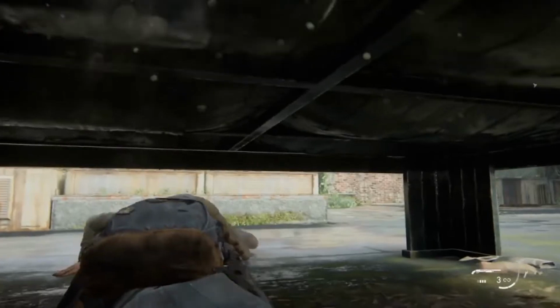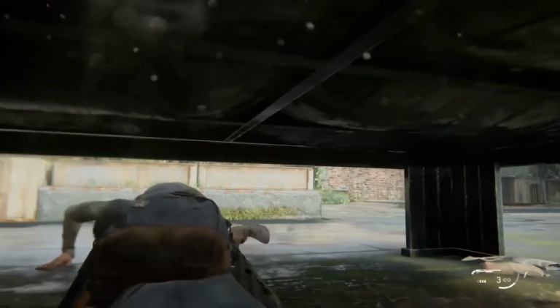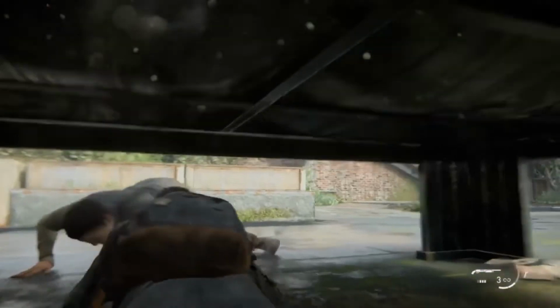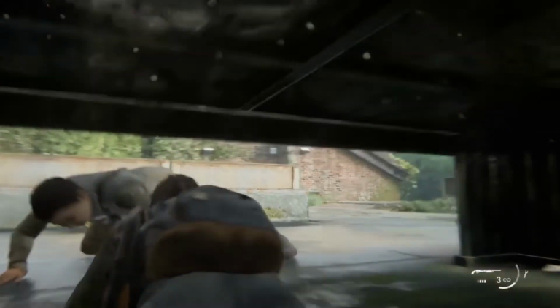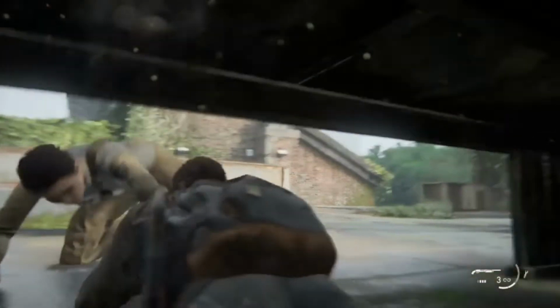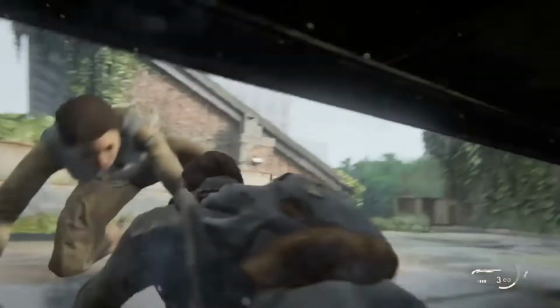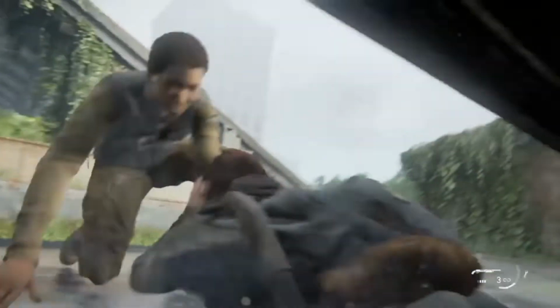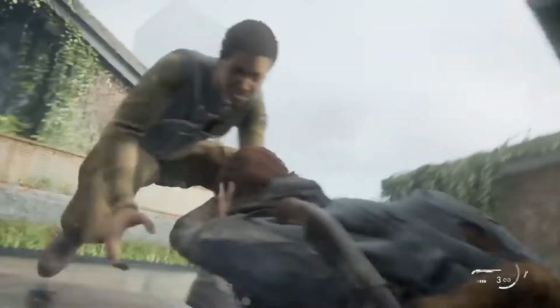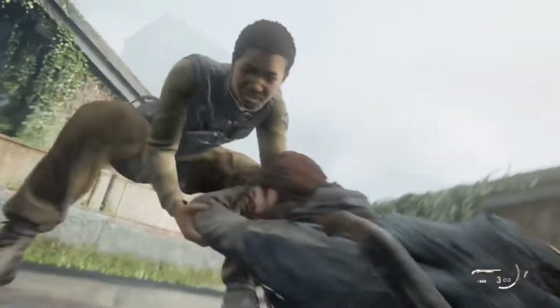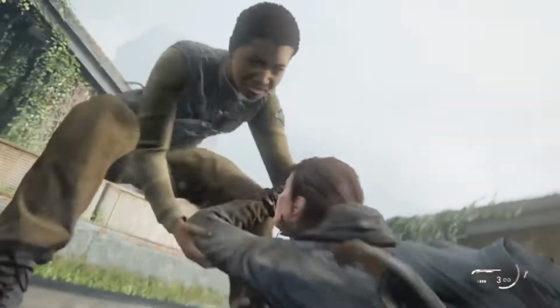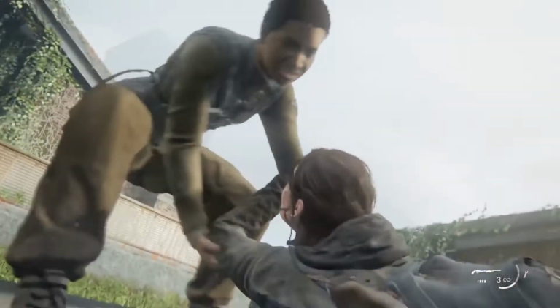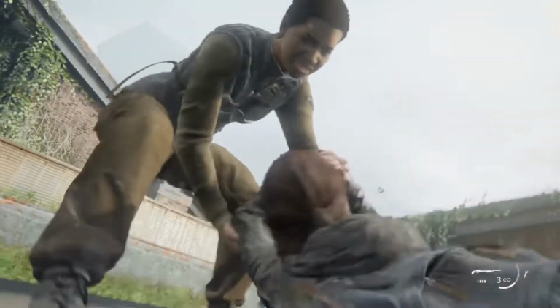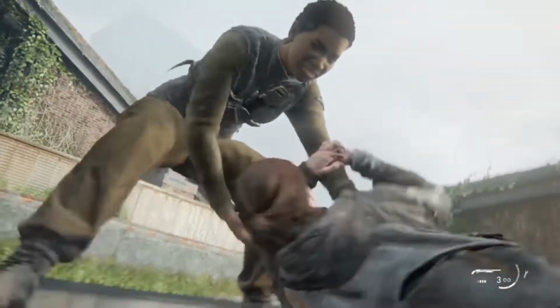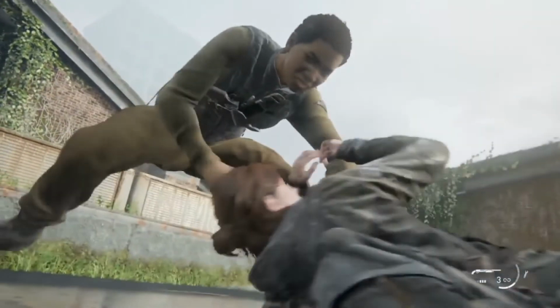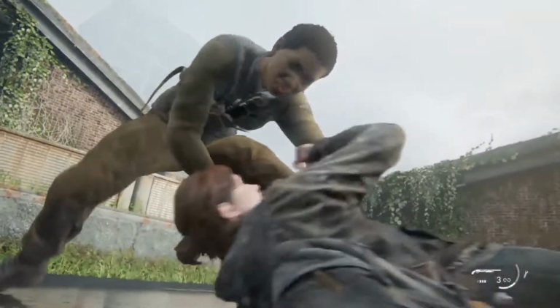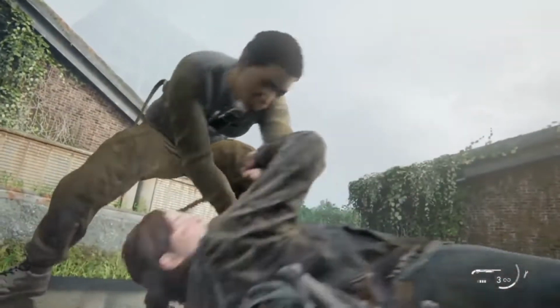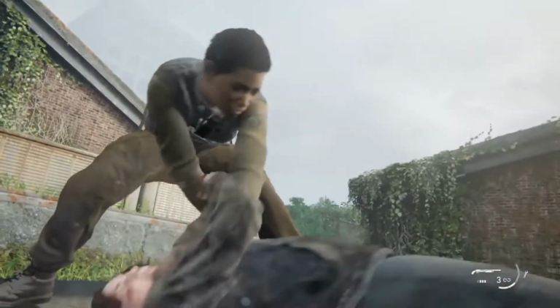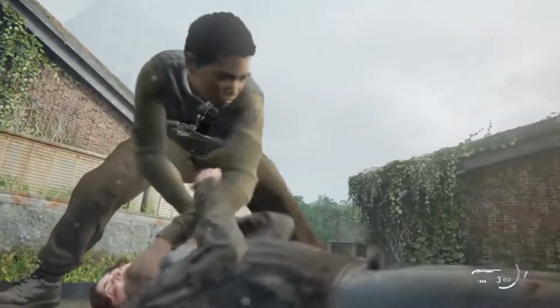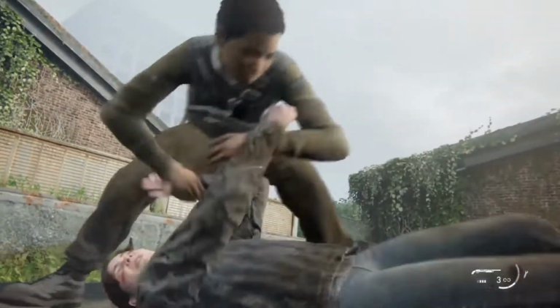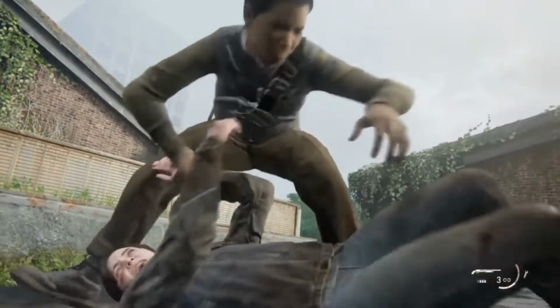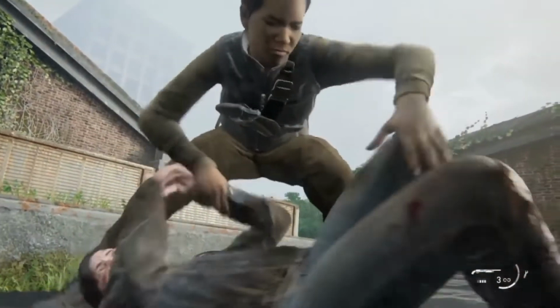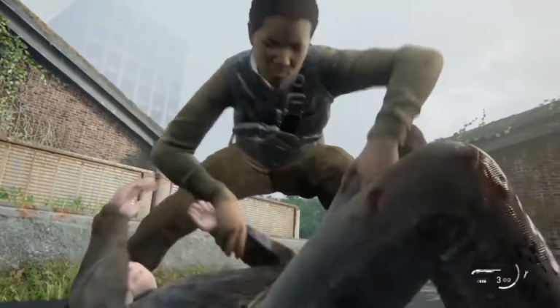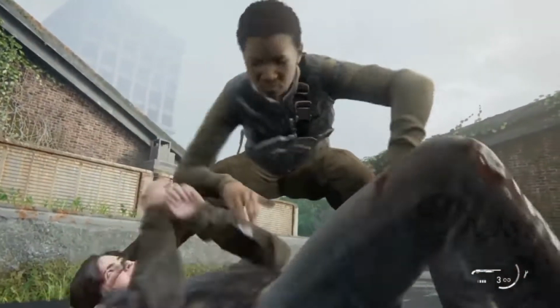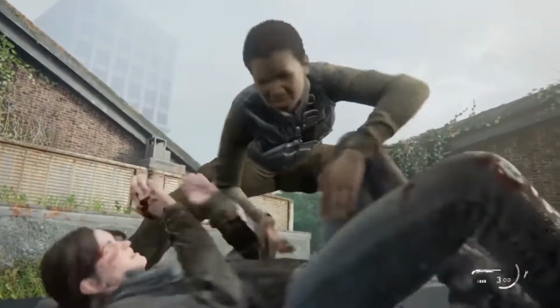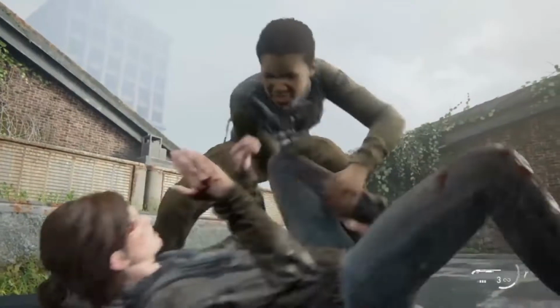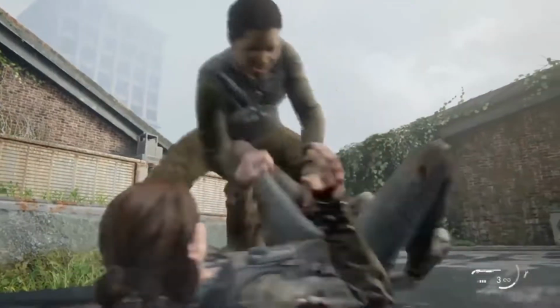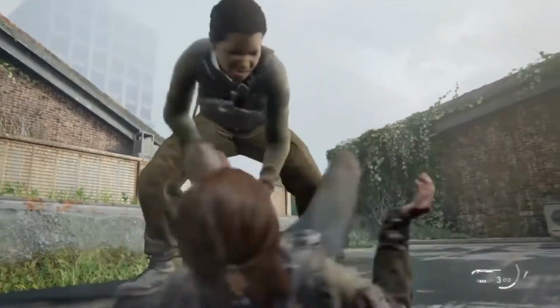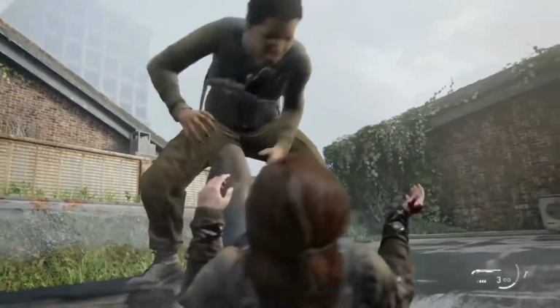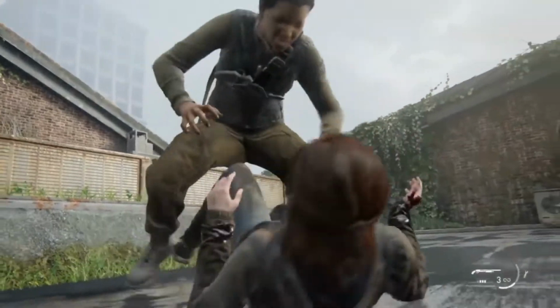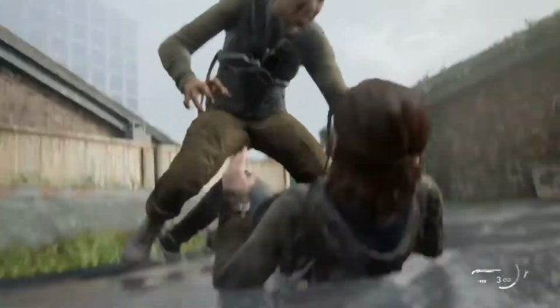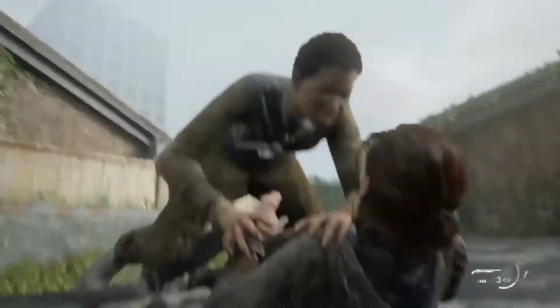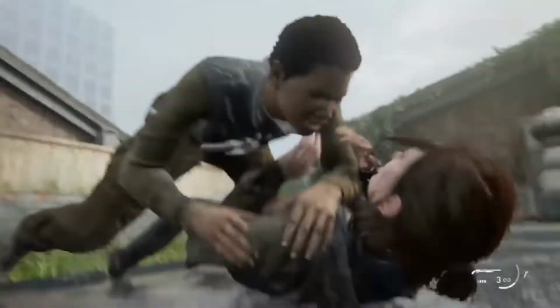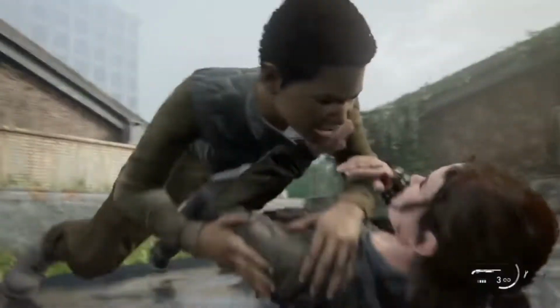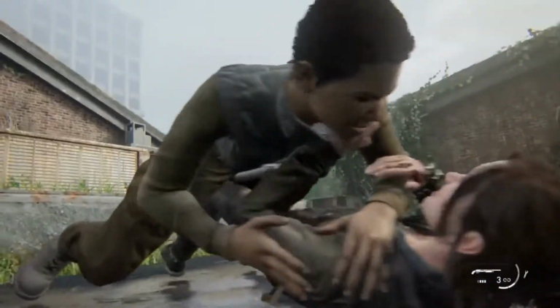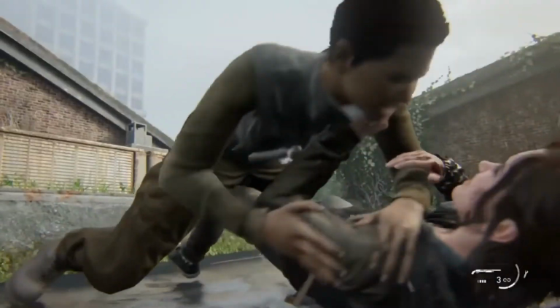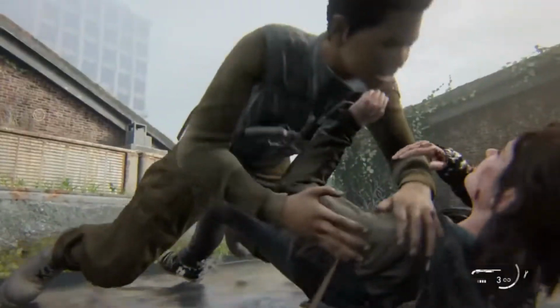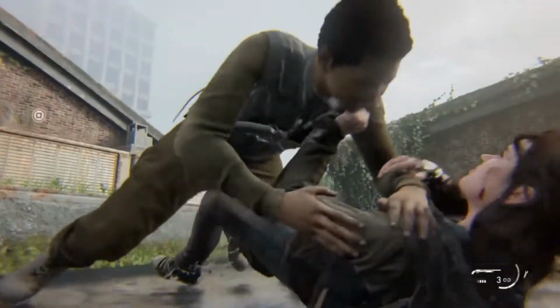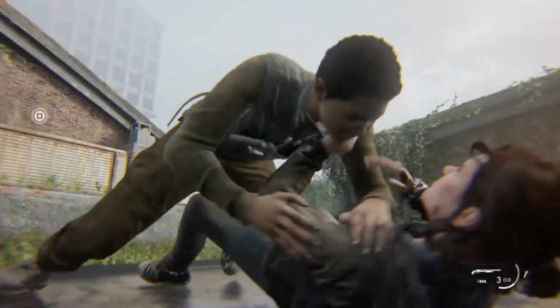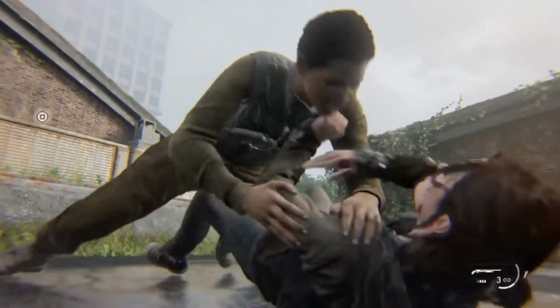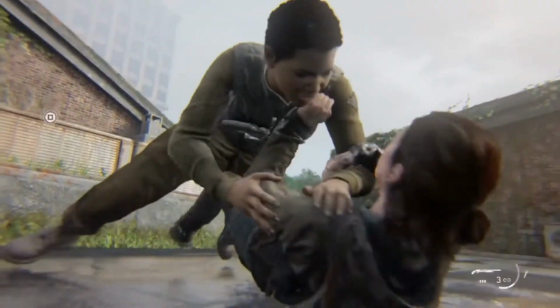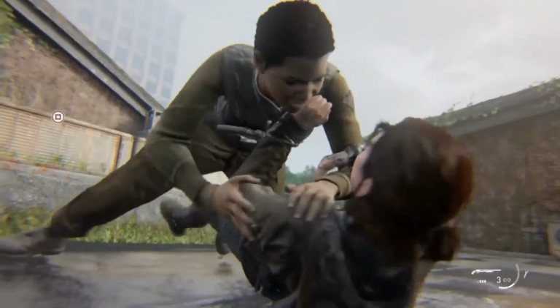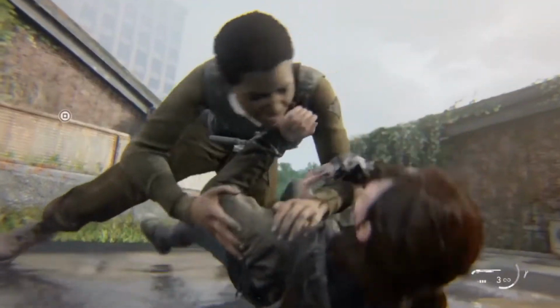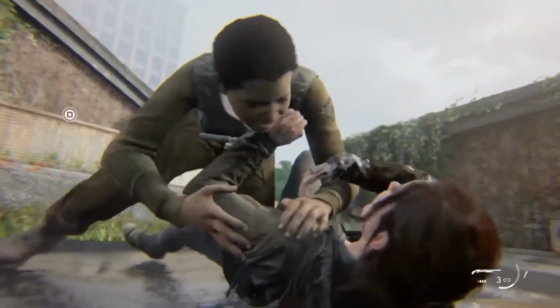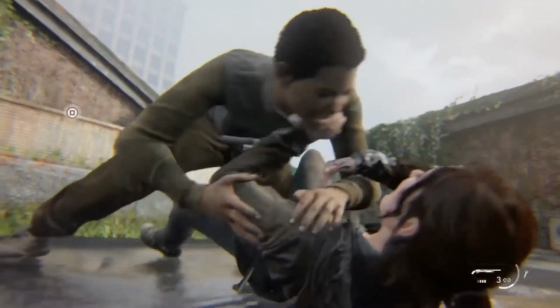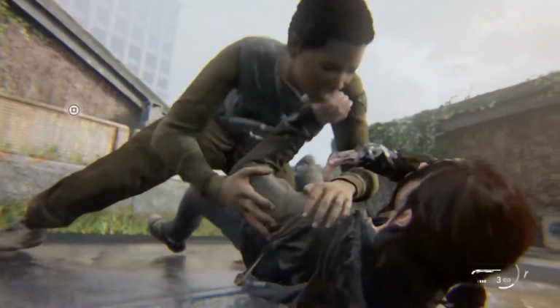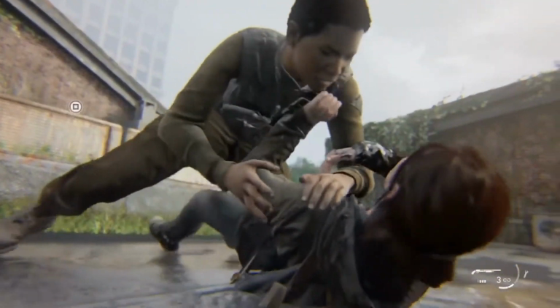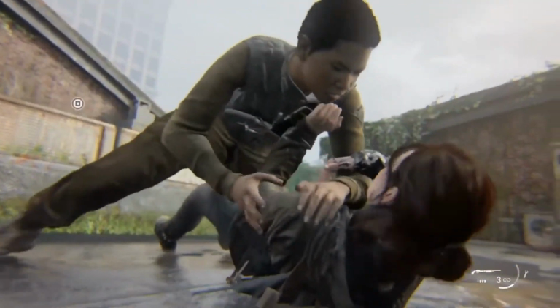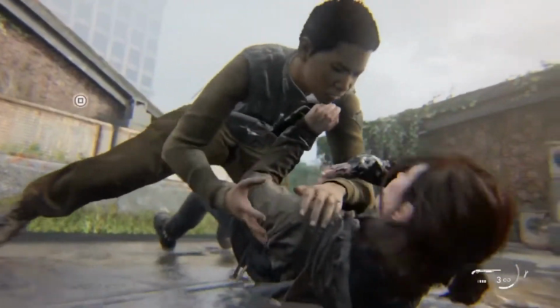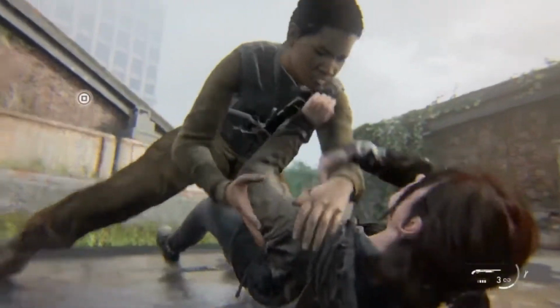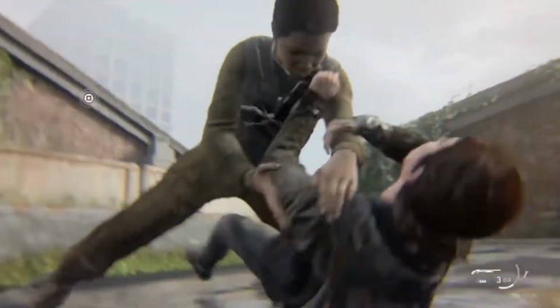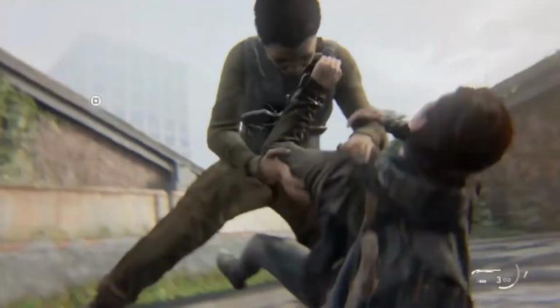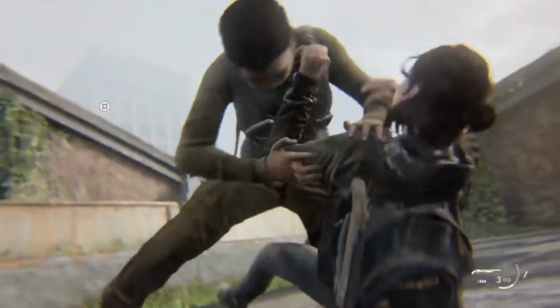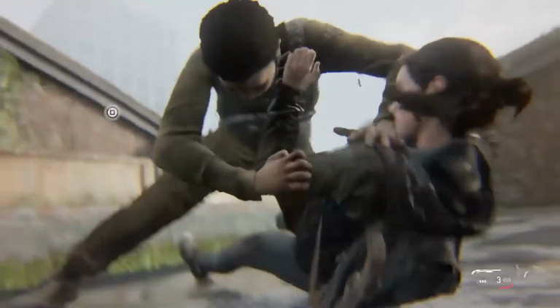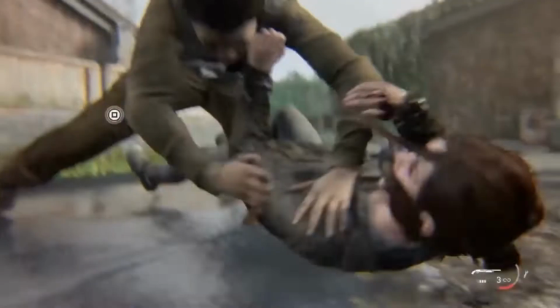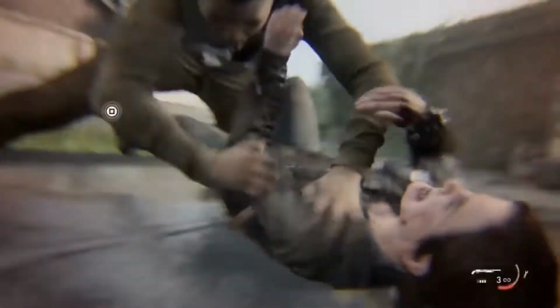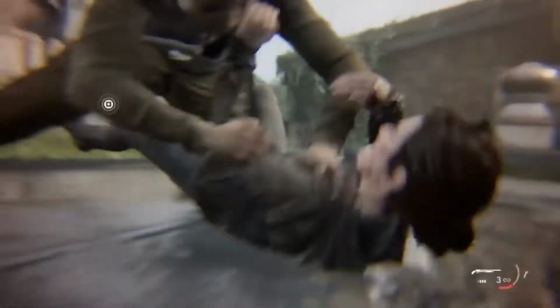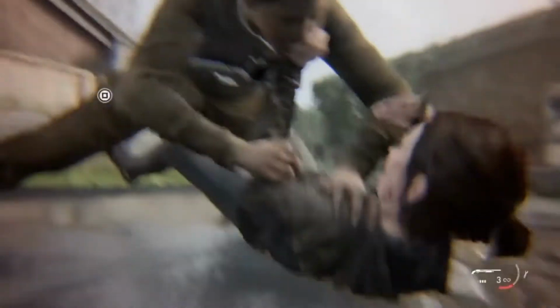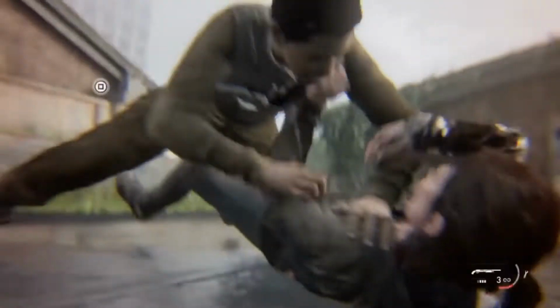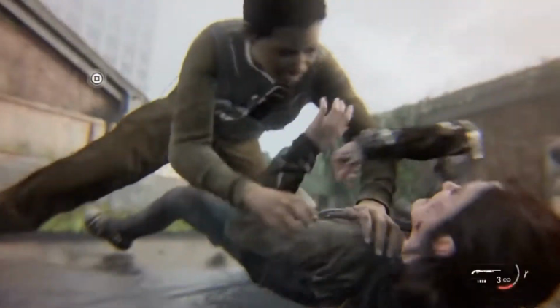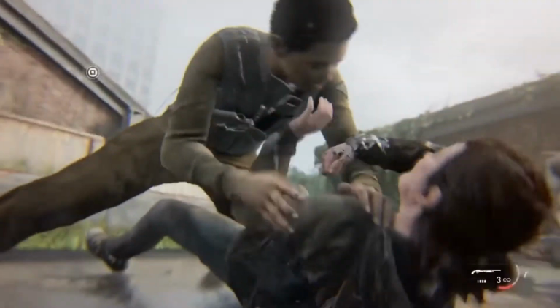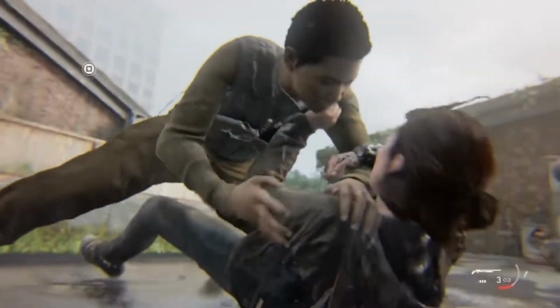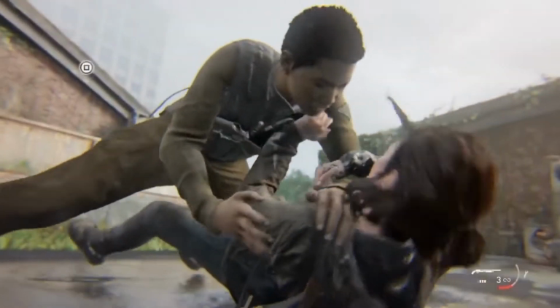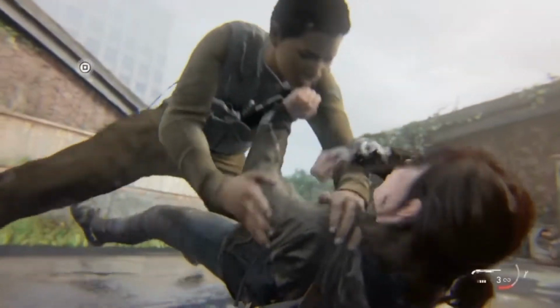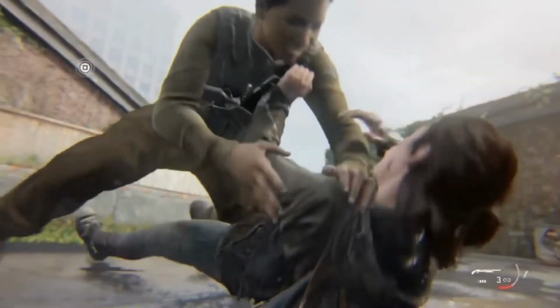If you arc out and hold down the L2 key while you break out, Ellie will immediately get a weapon to fight the enemy.